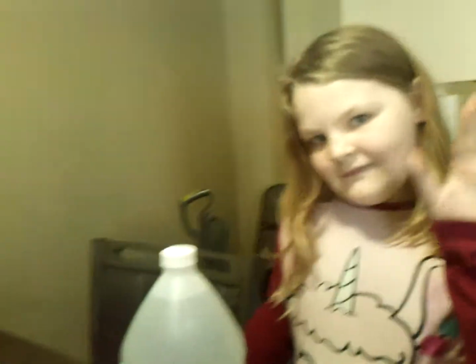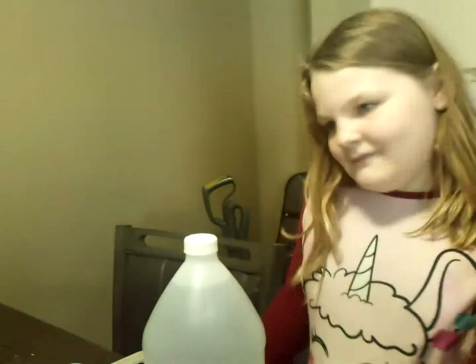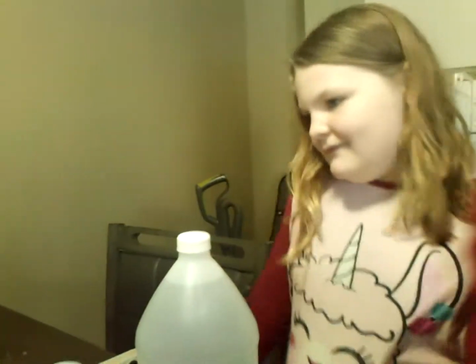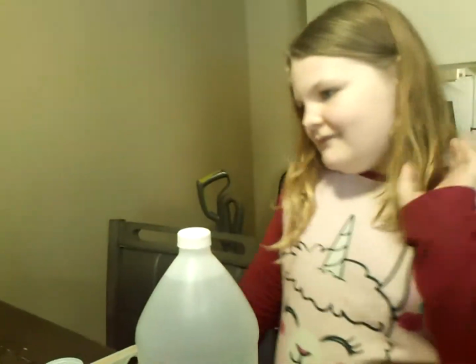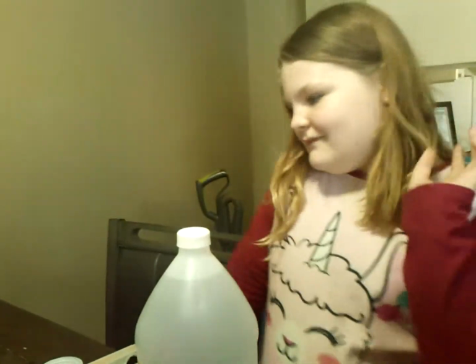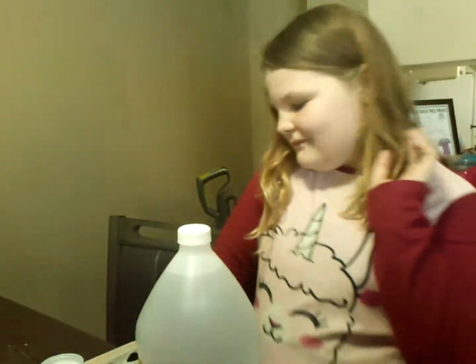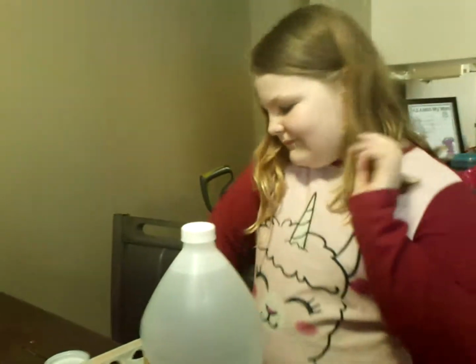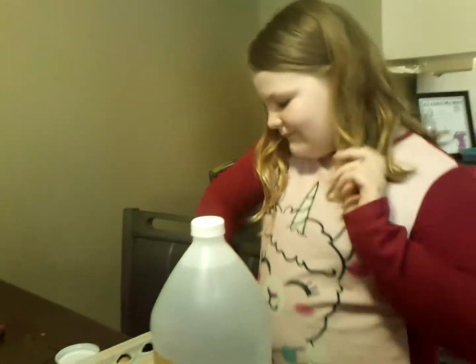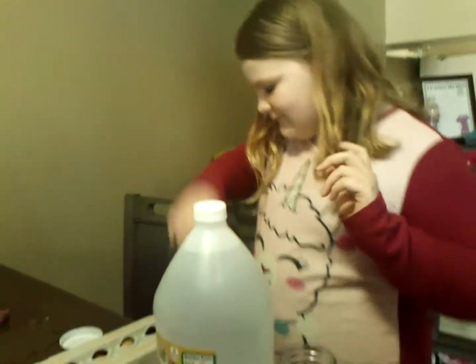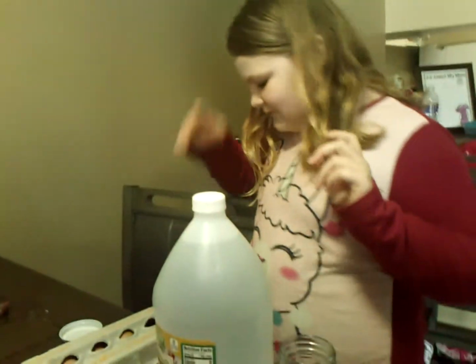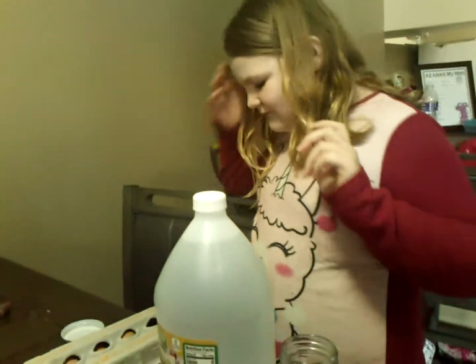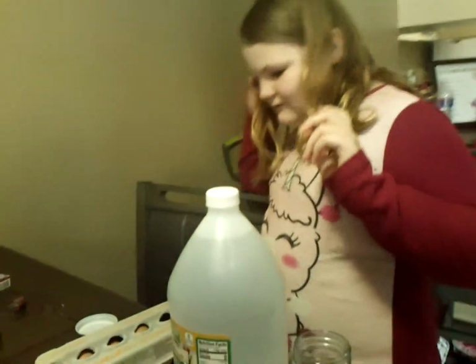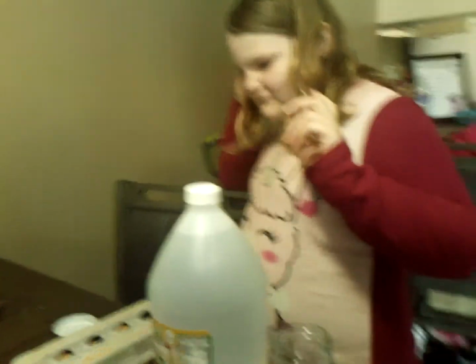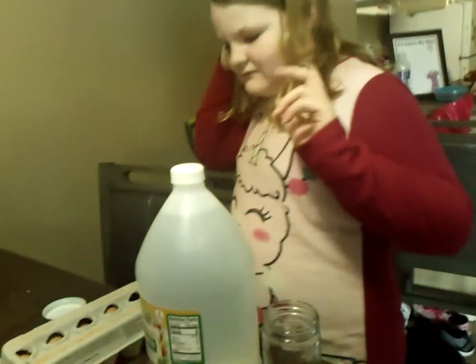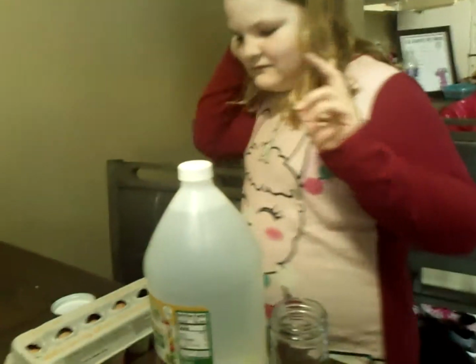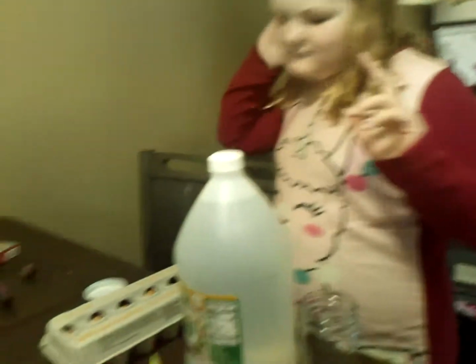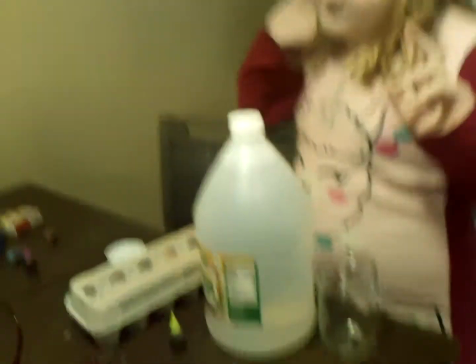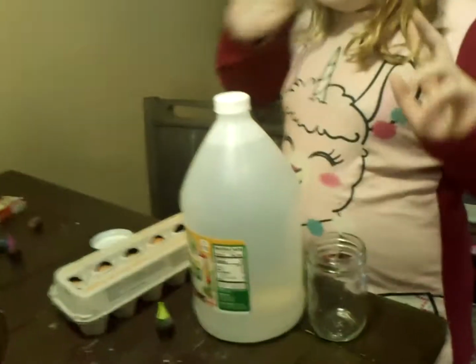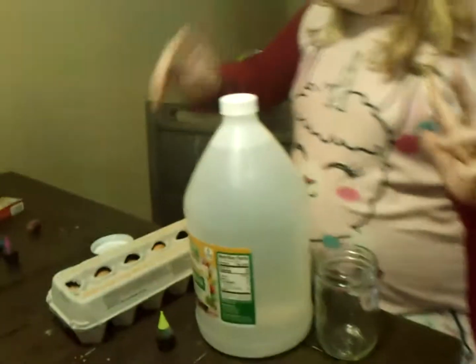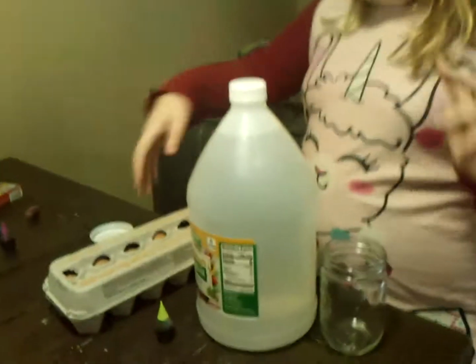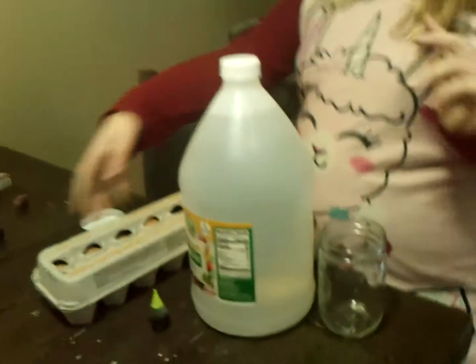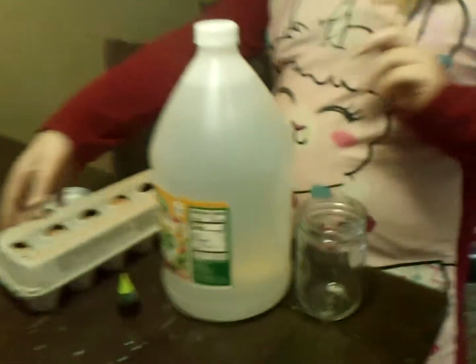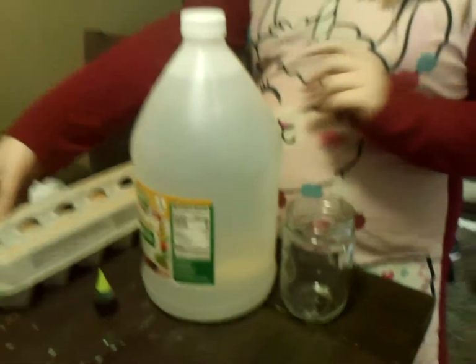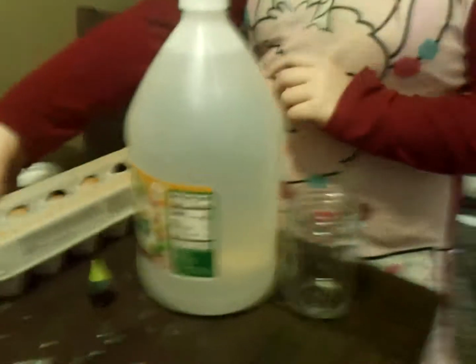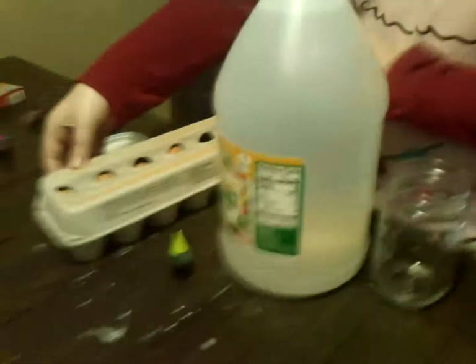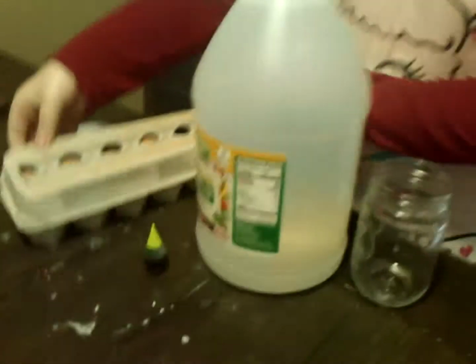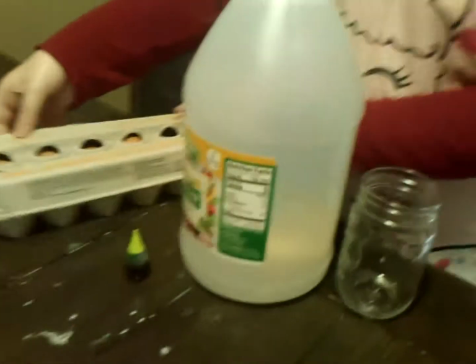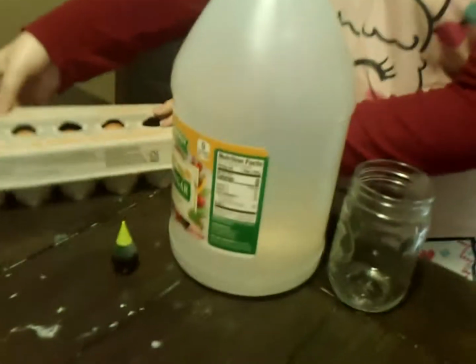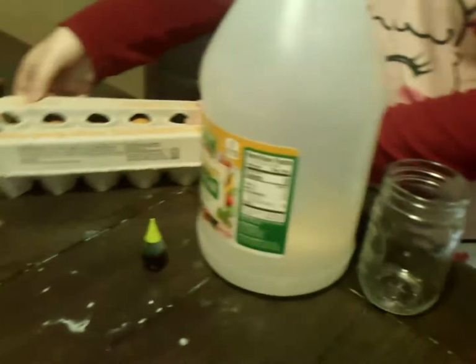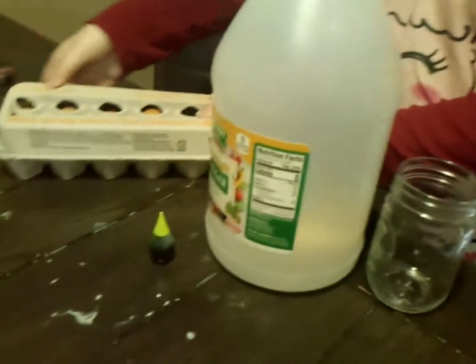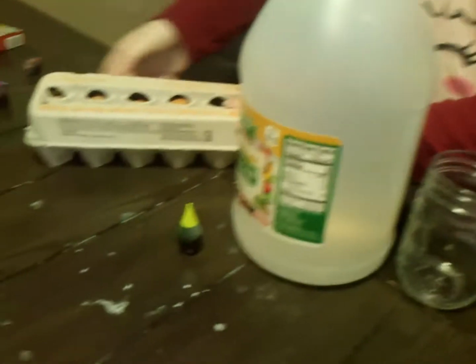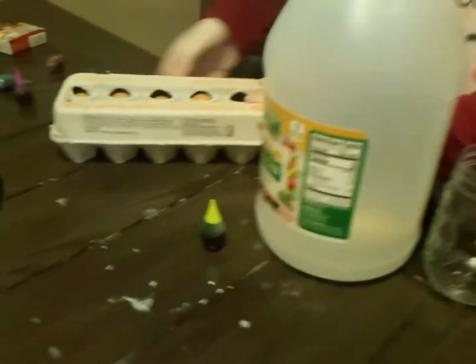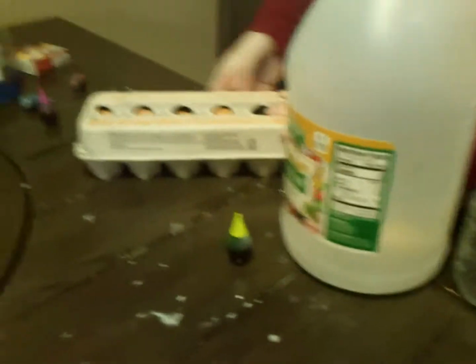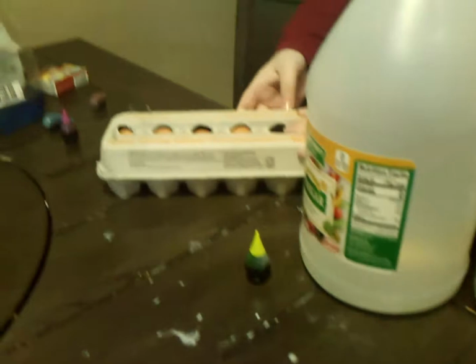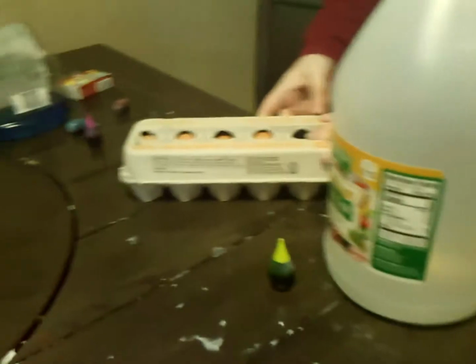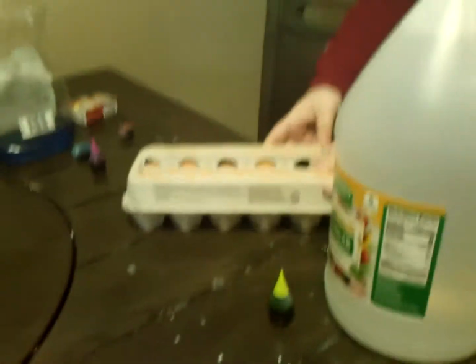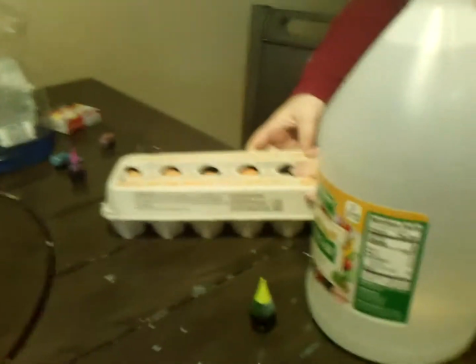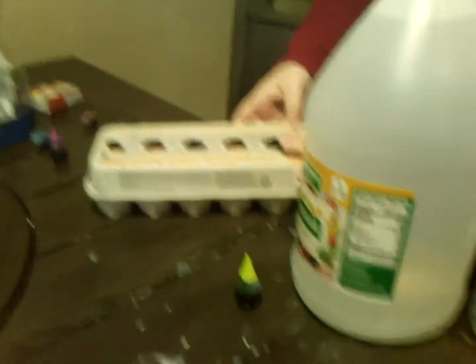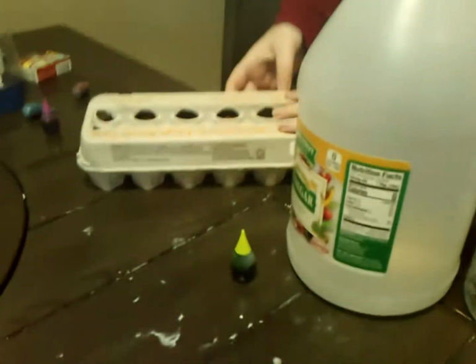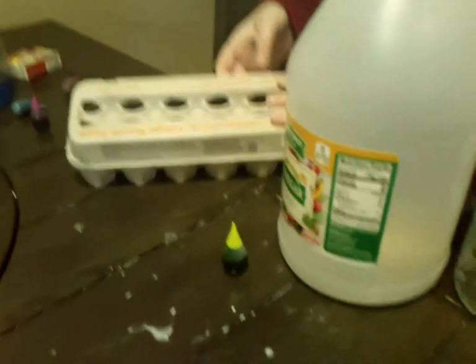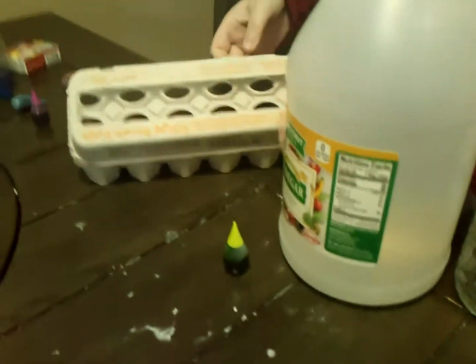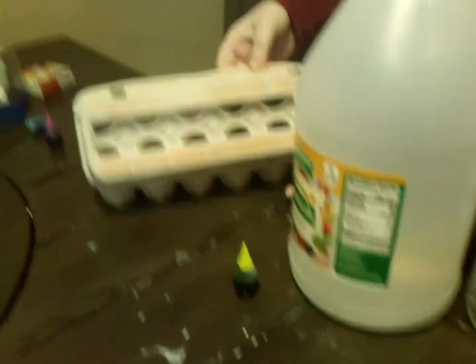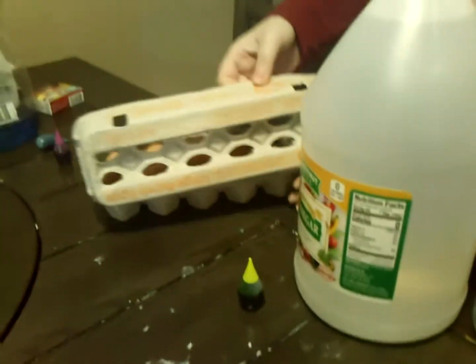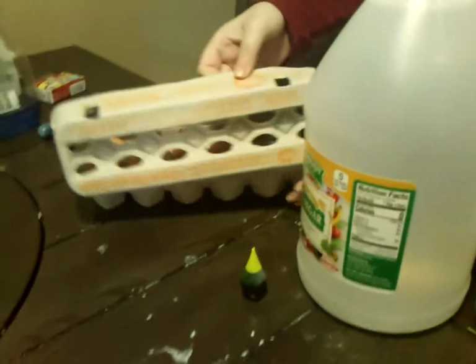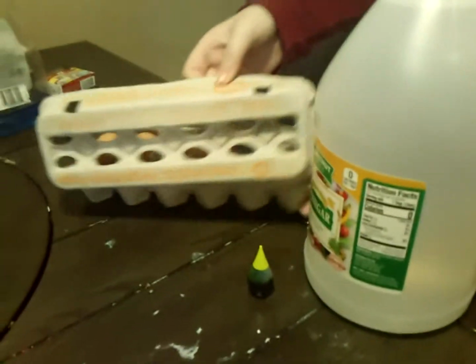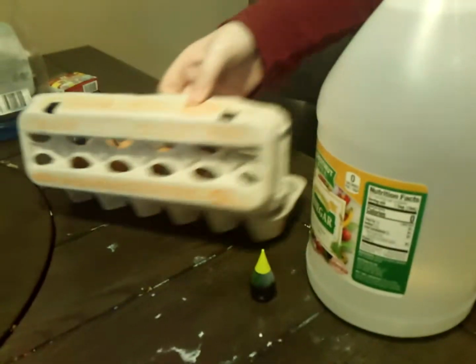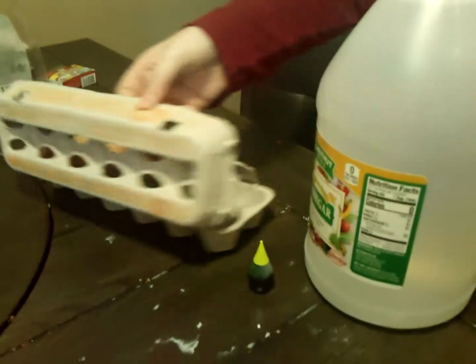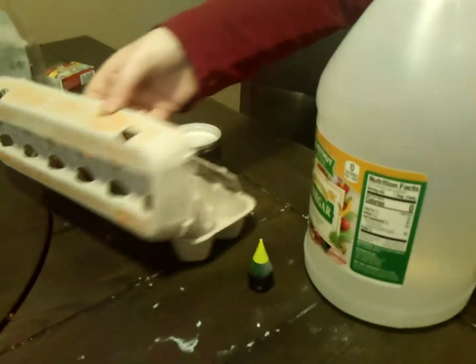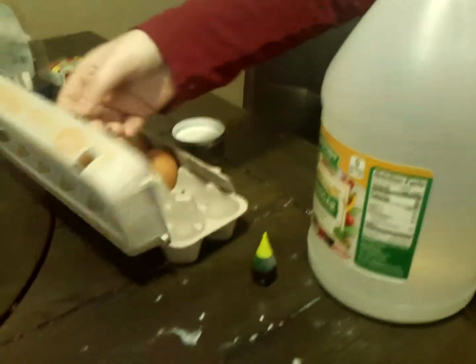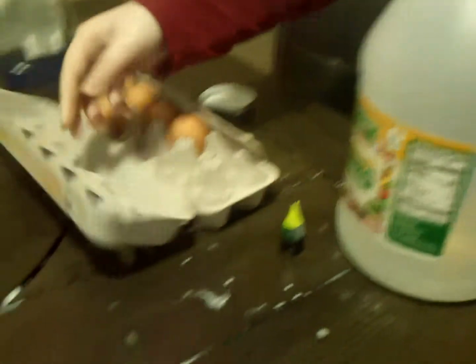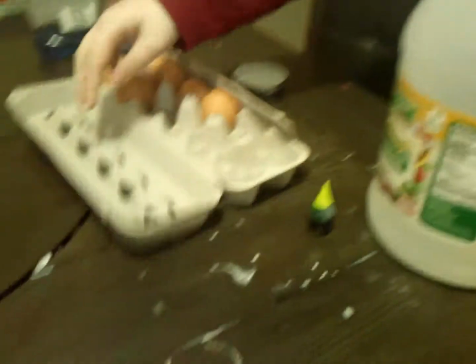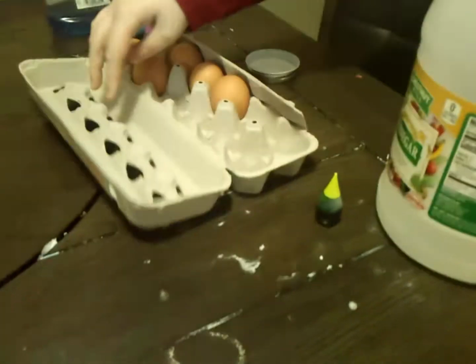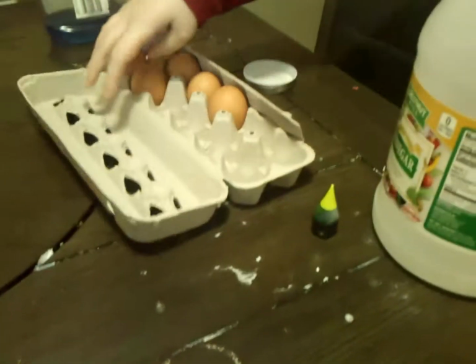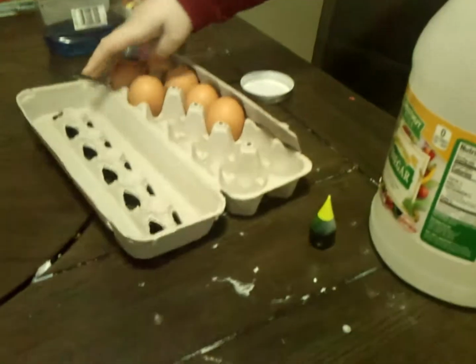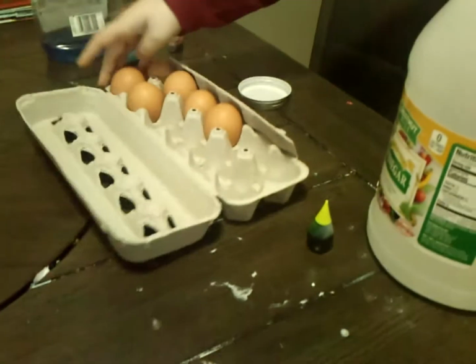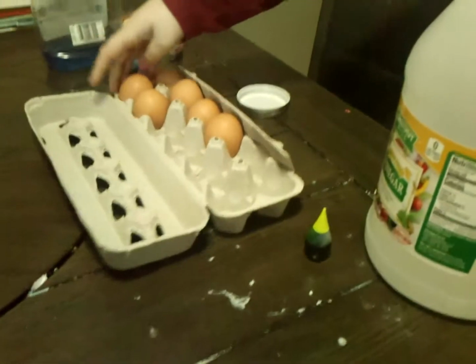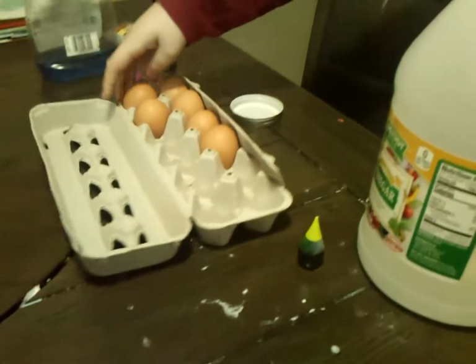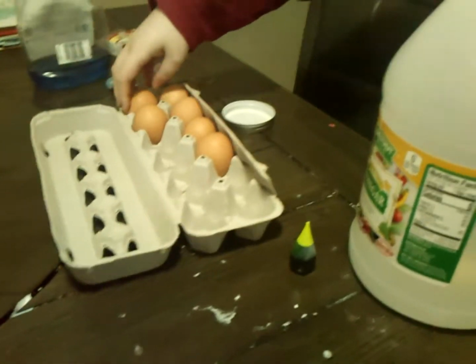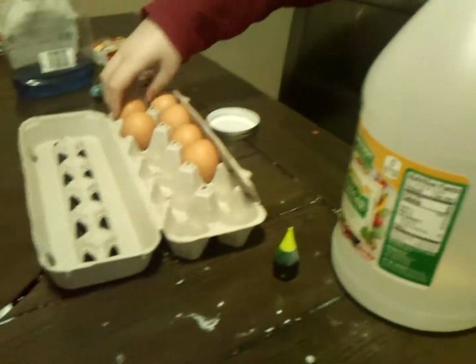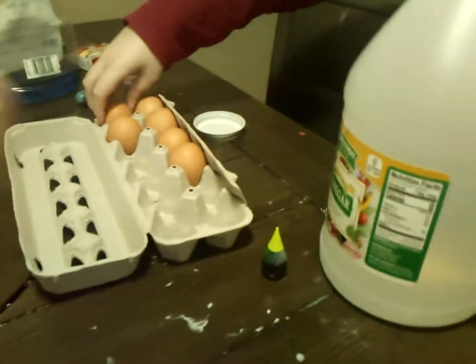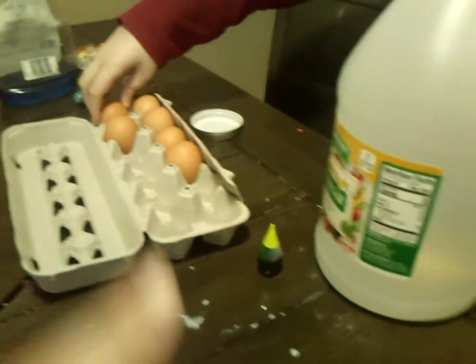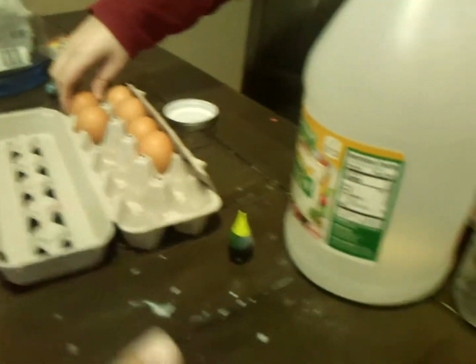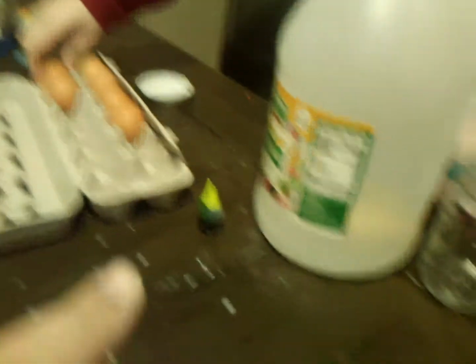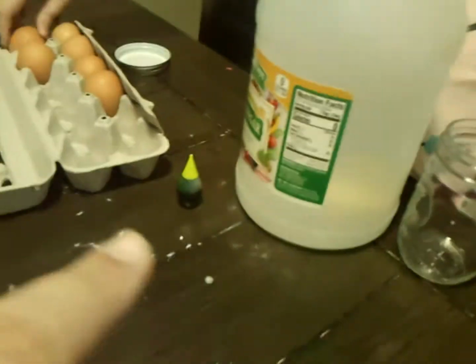Good morning, Room 3. We are going to do an experiment with eggs — my special cooking eggs.